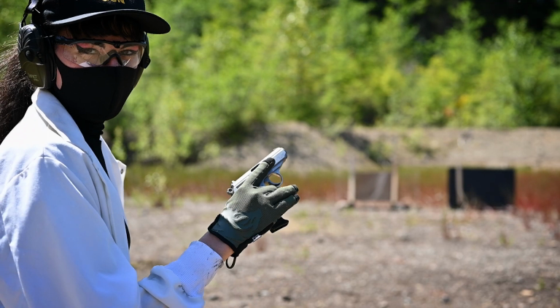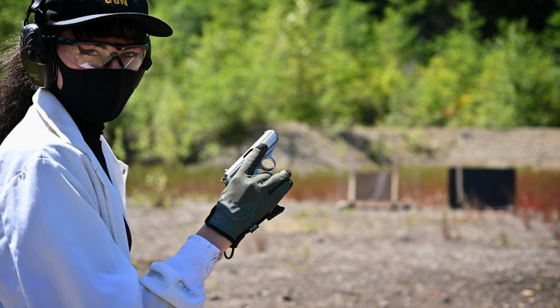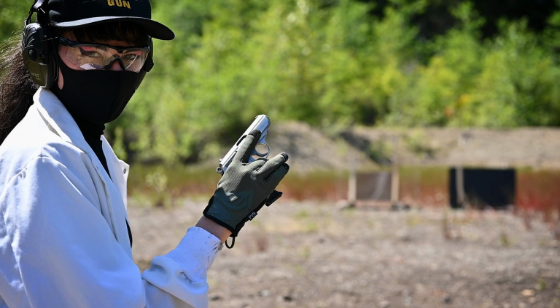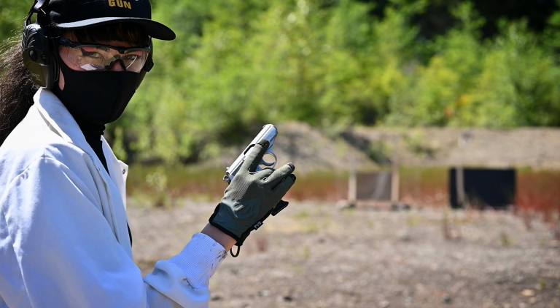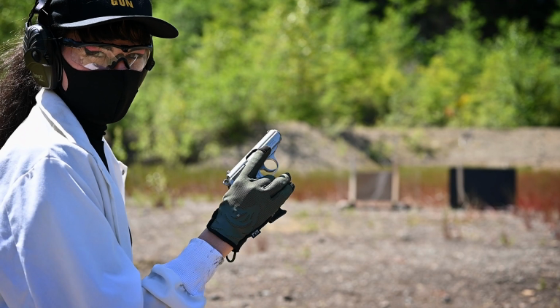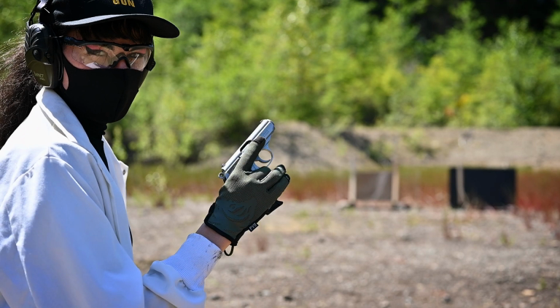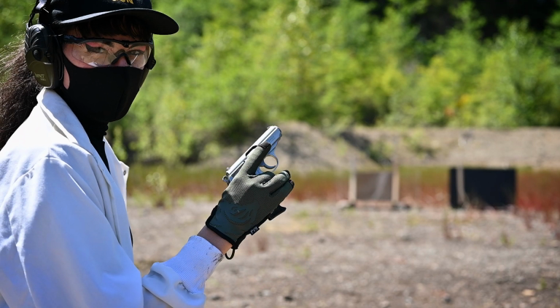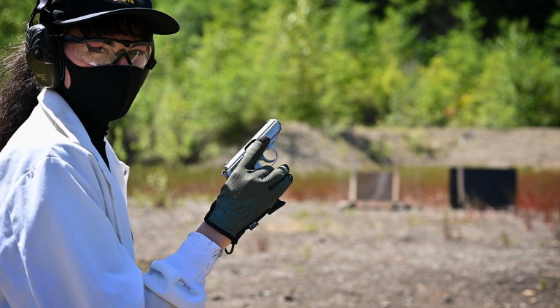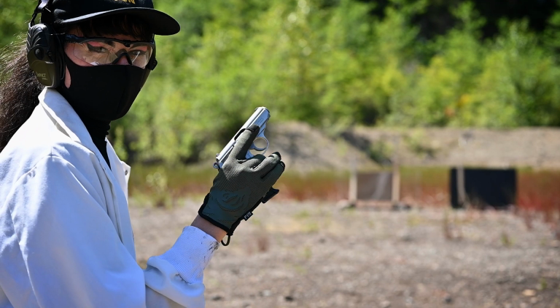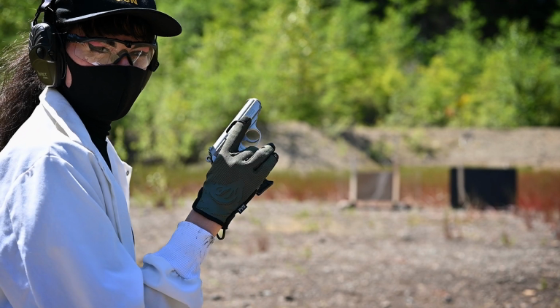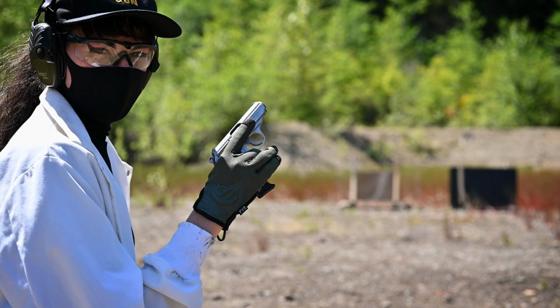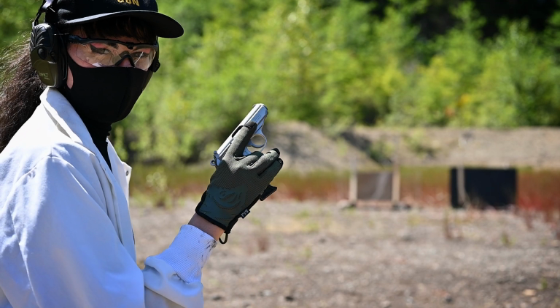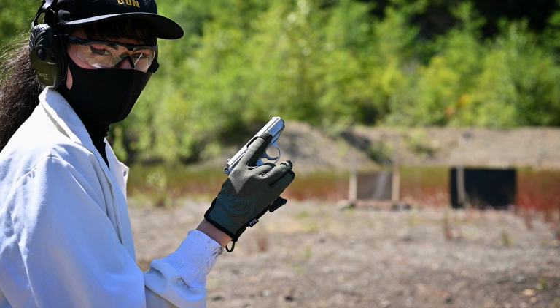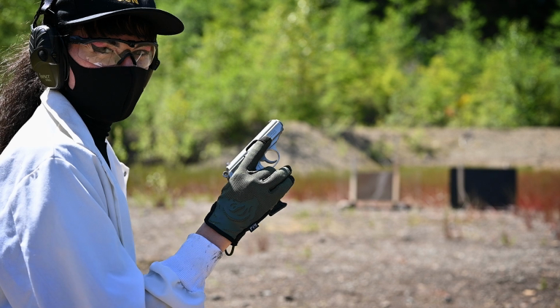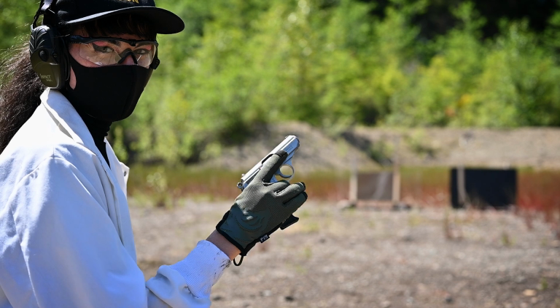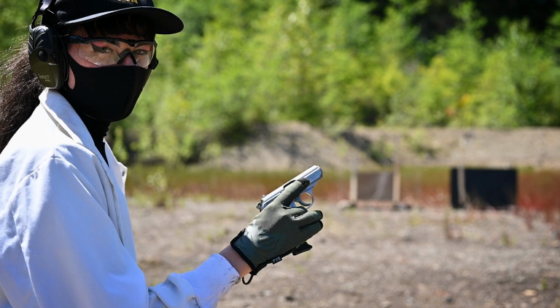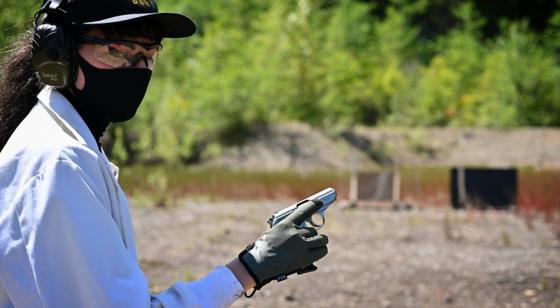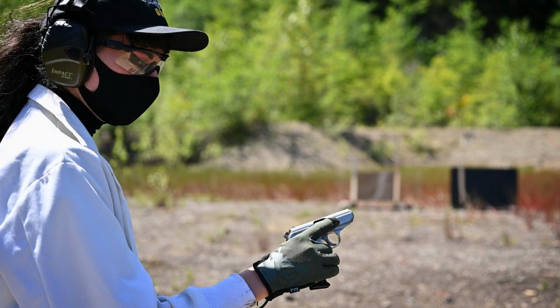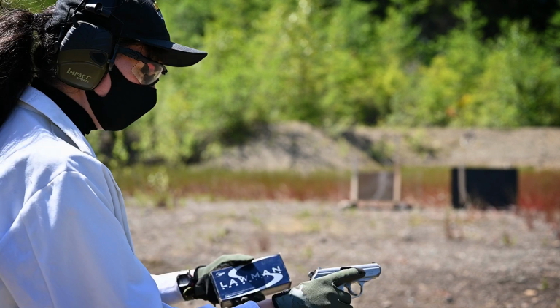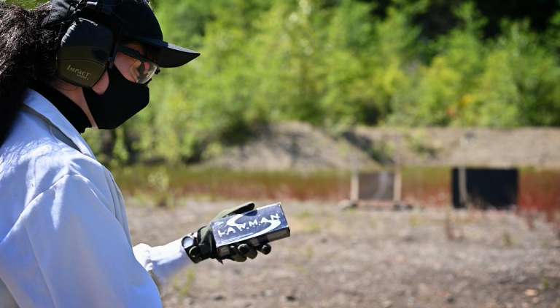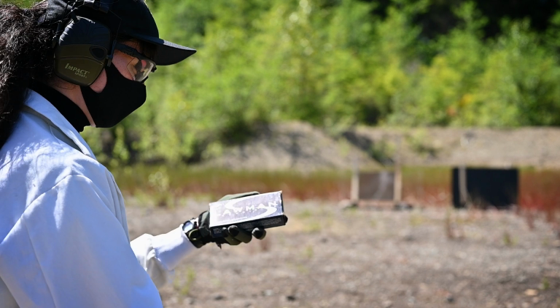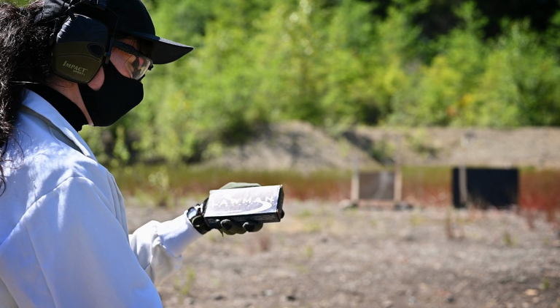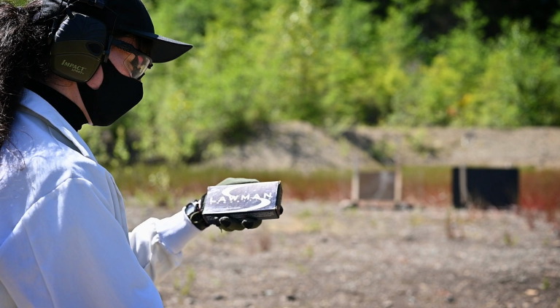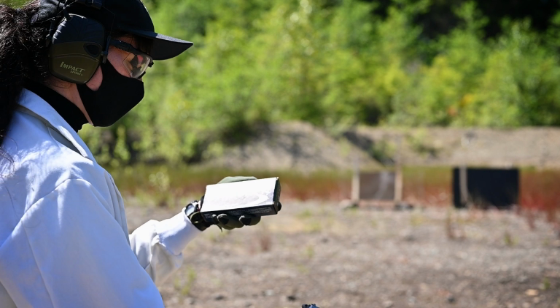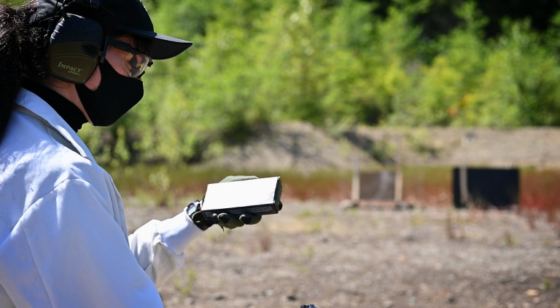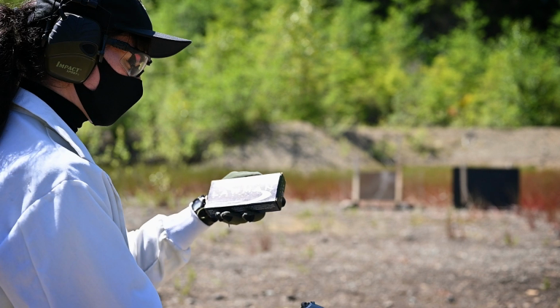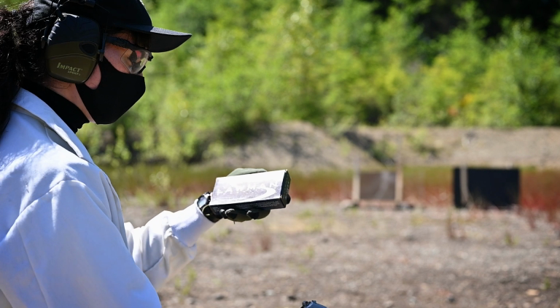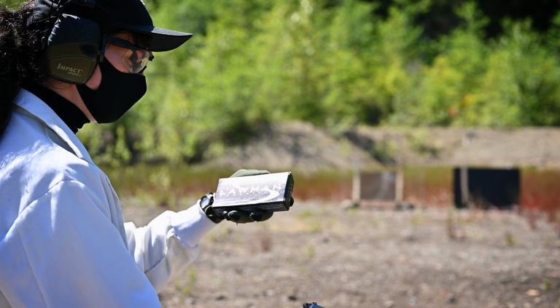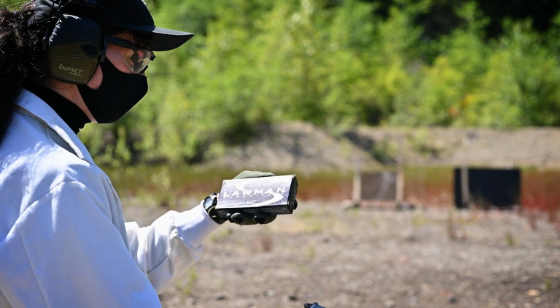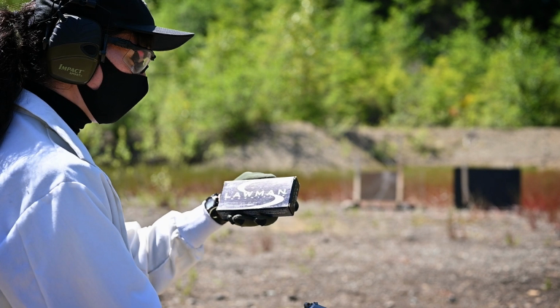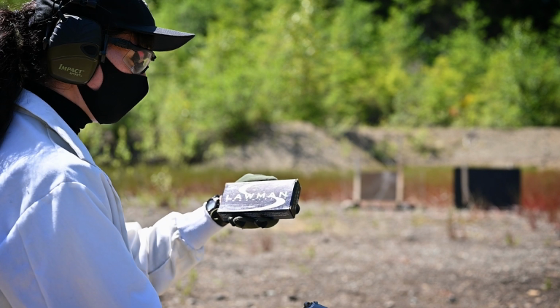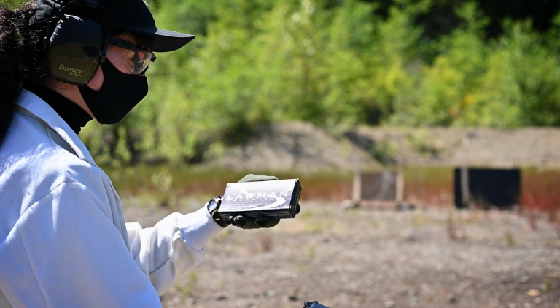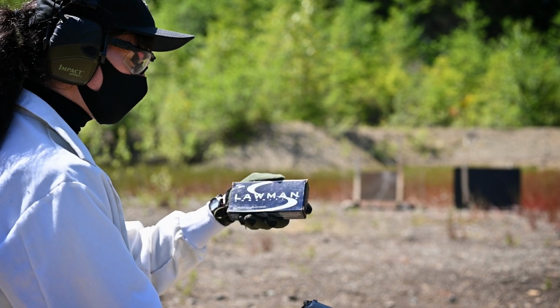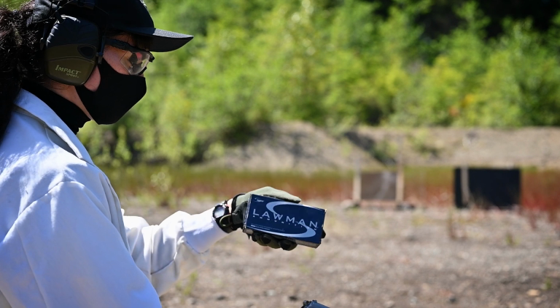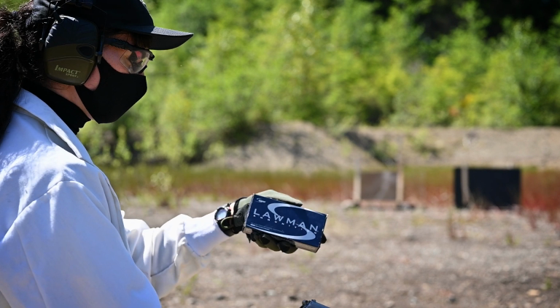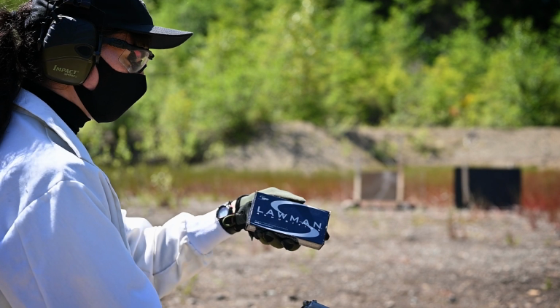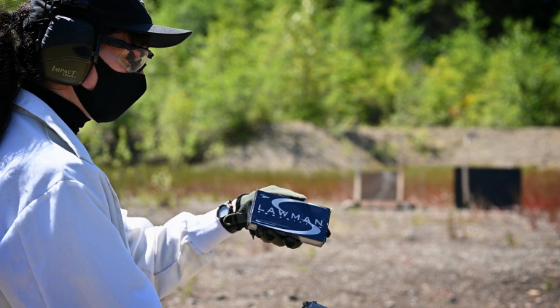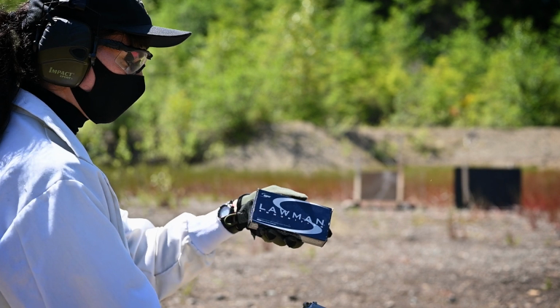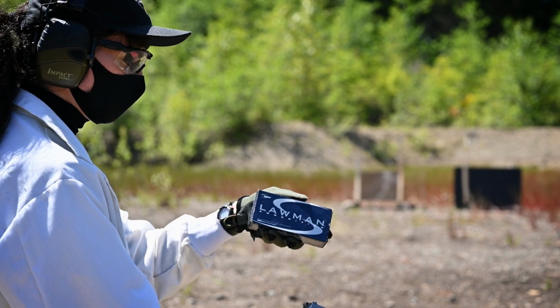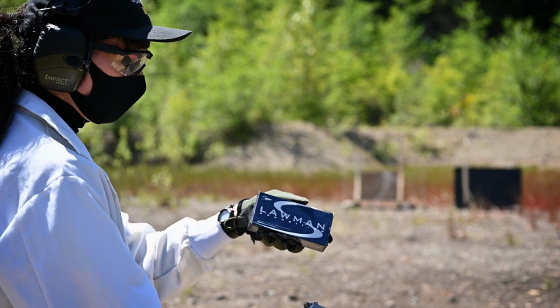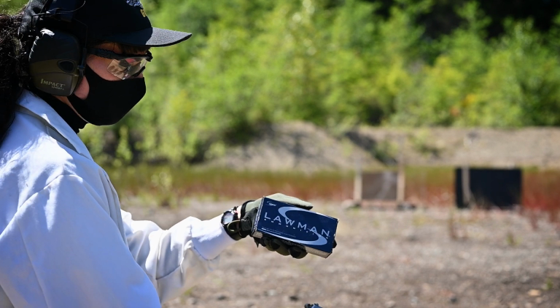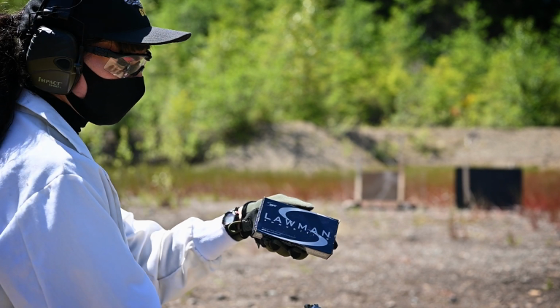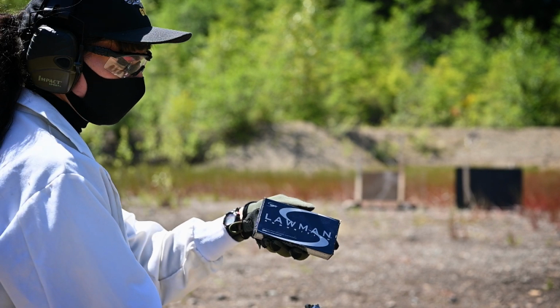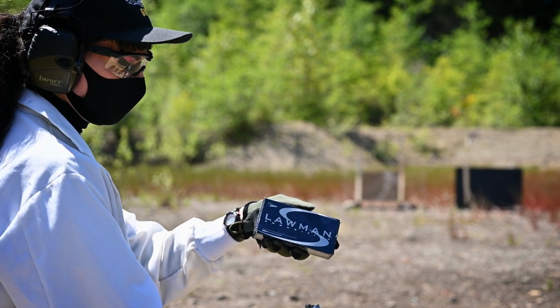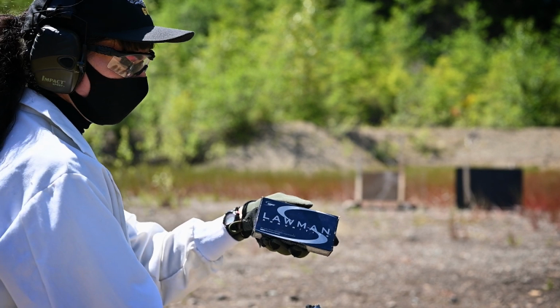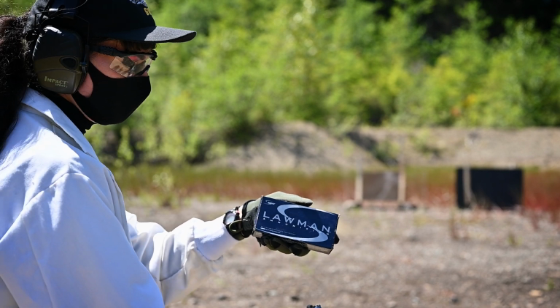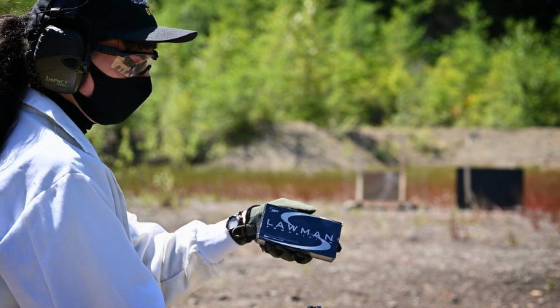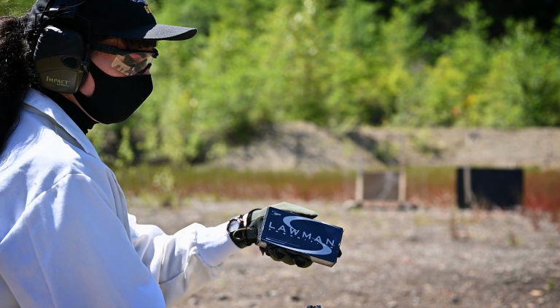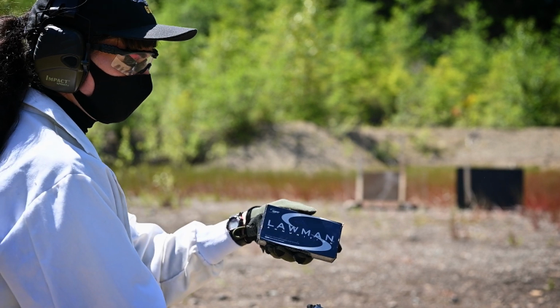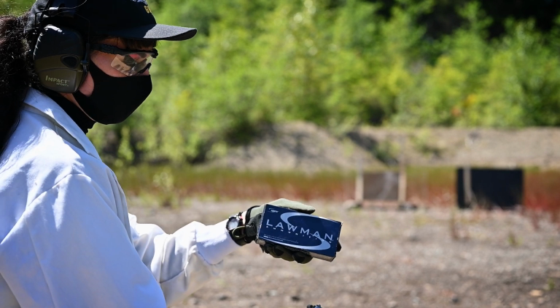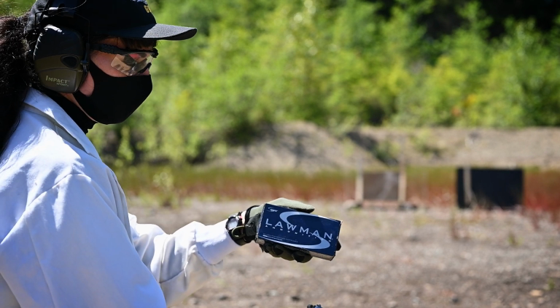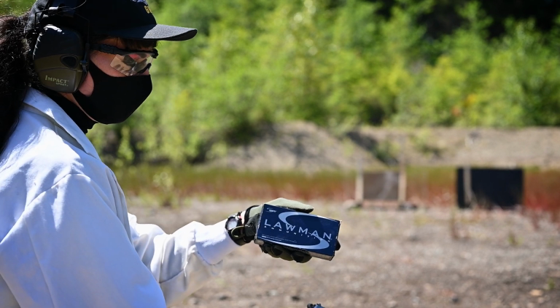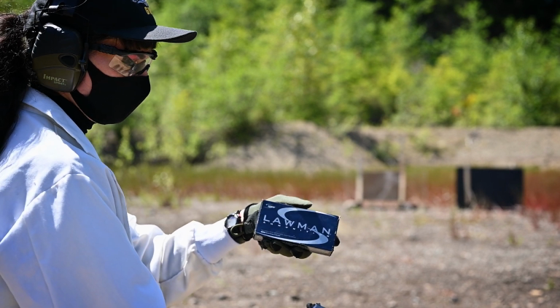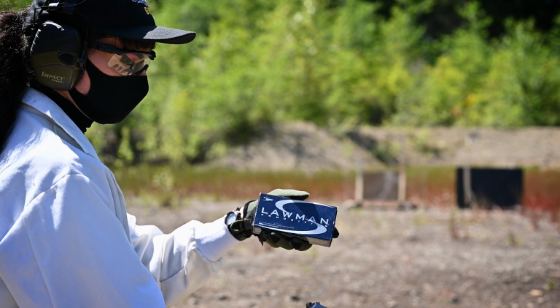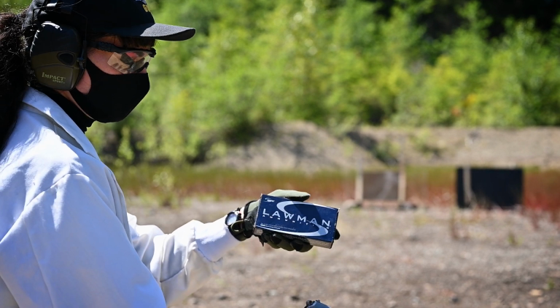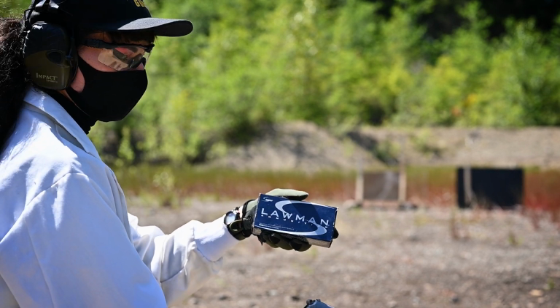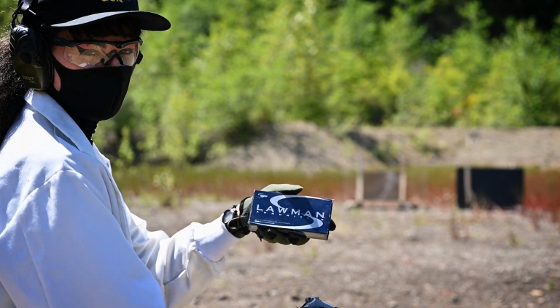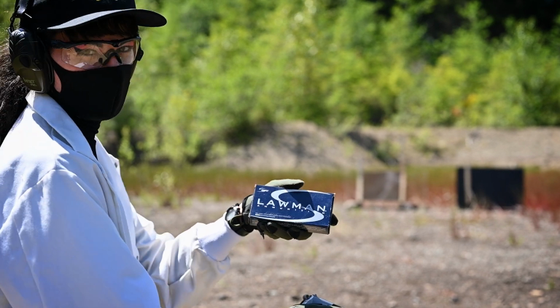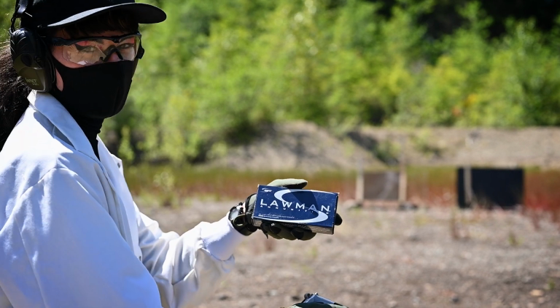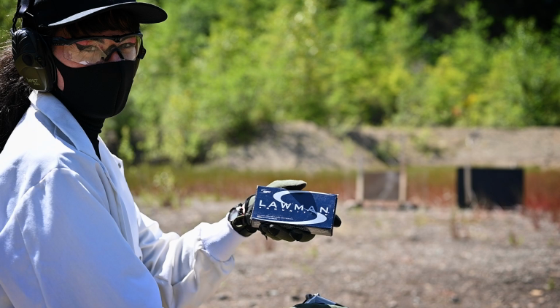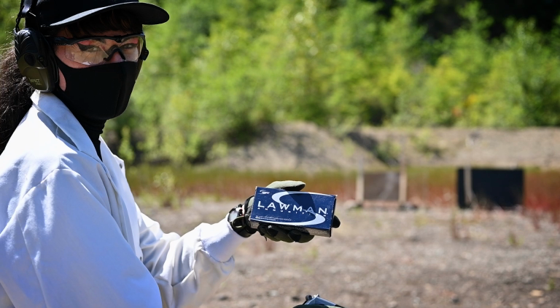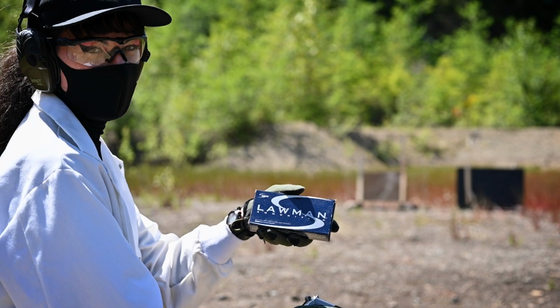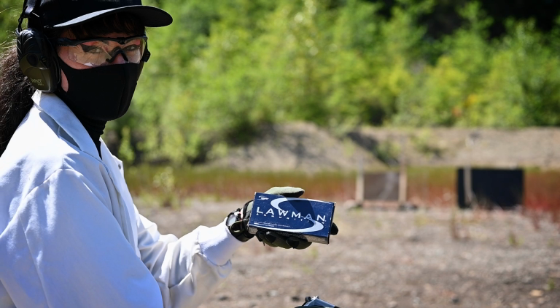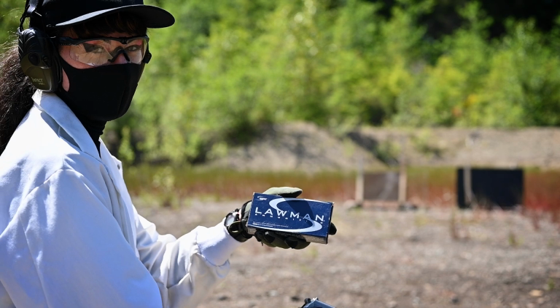We're going to first start with .380 Auto out of this PPK. Specifically, we're going to be using 95 grain Speer Lawman ammo.